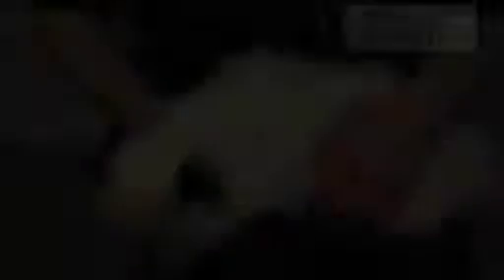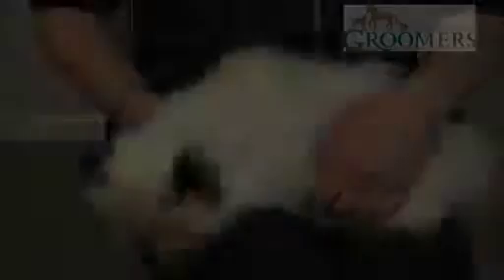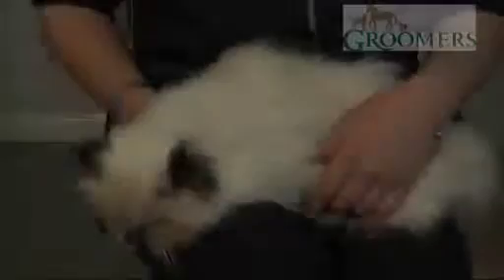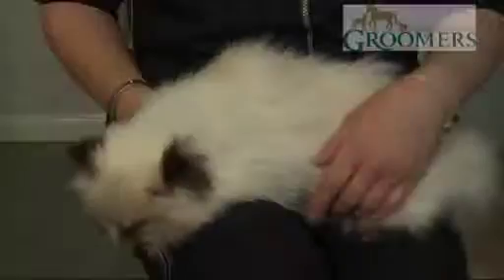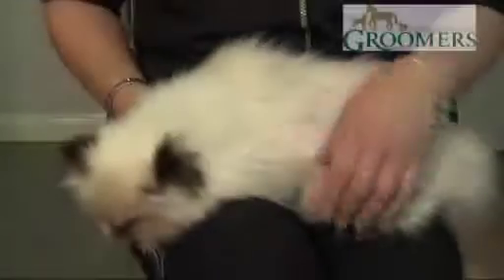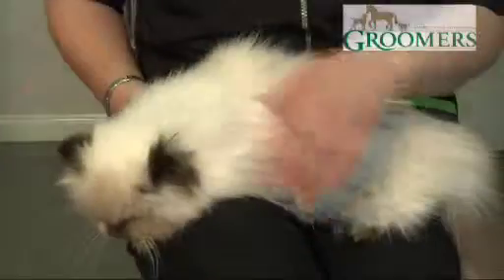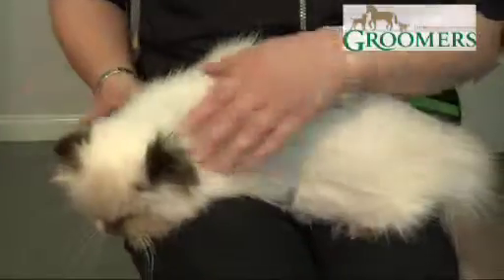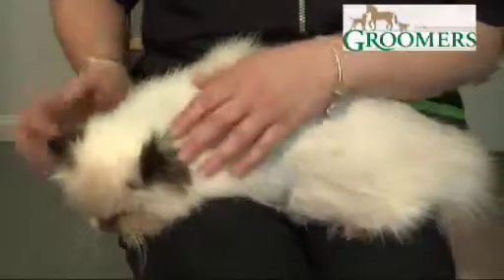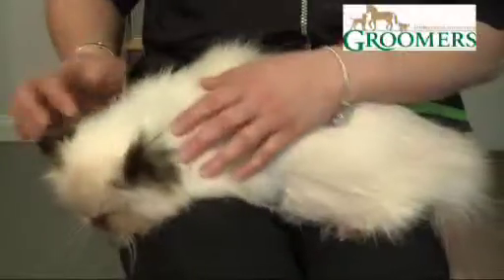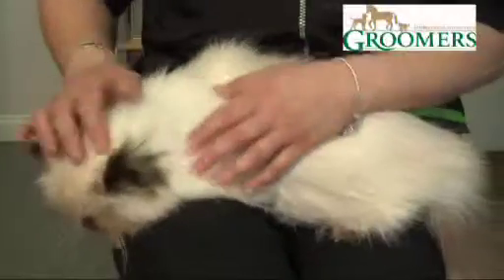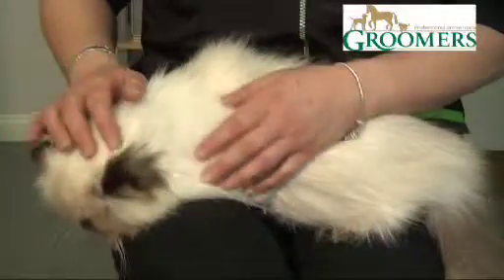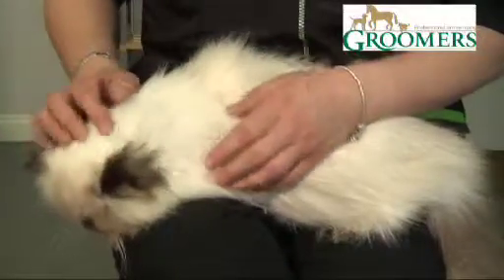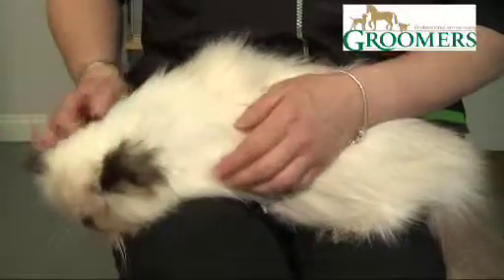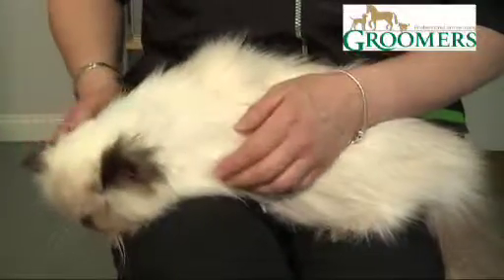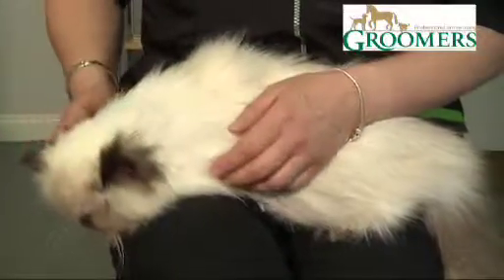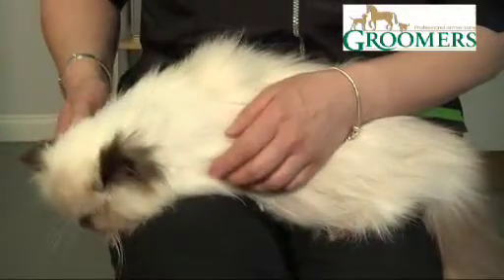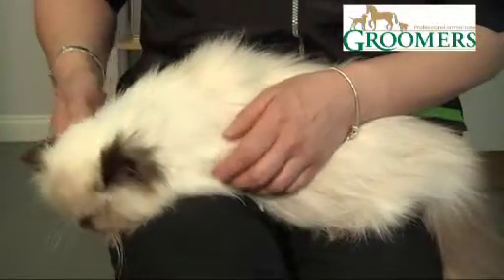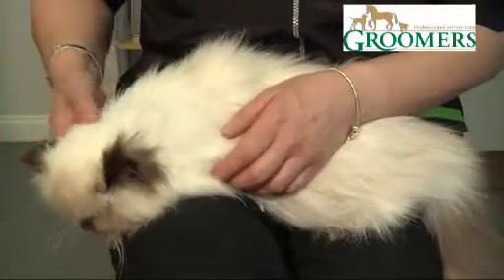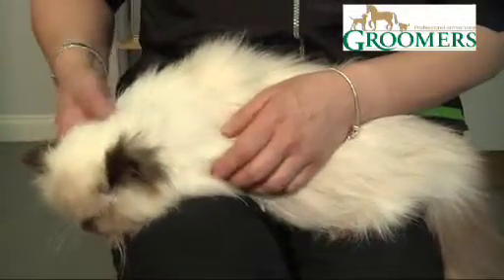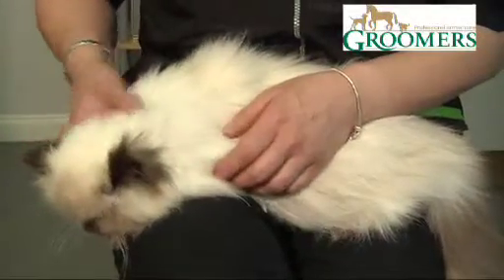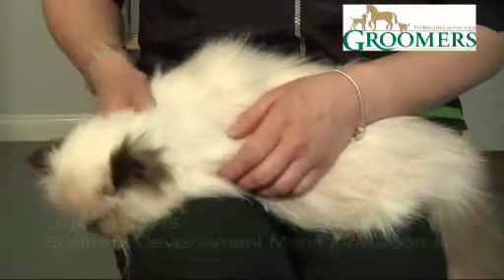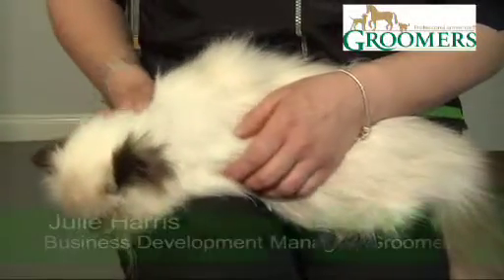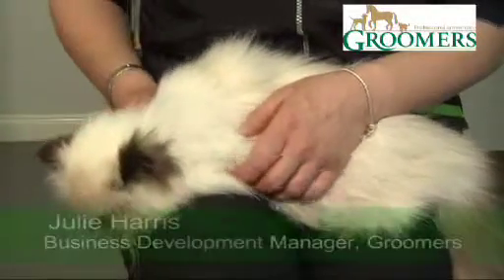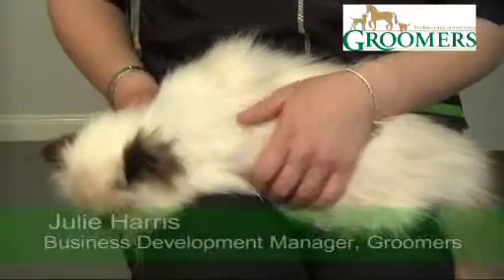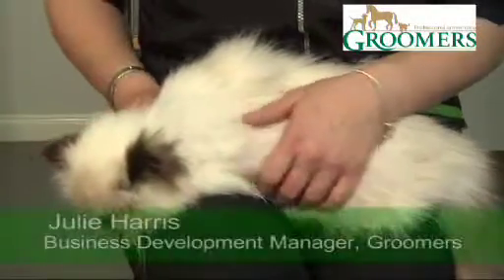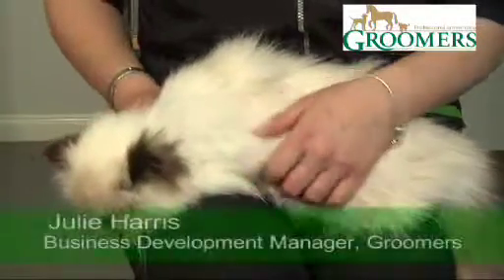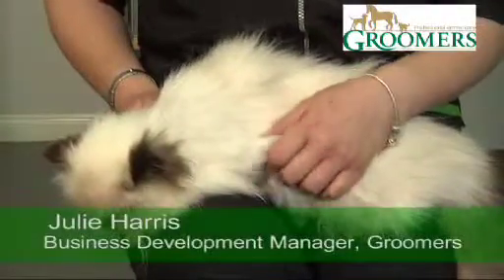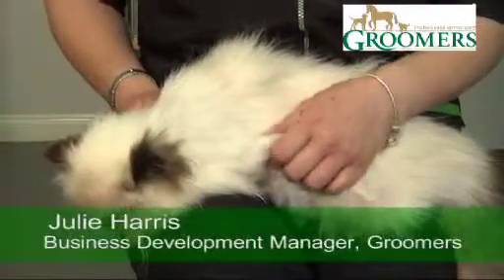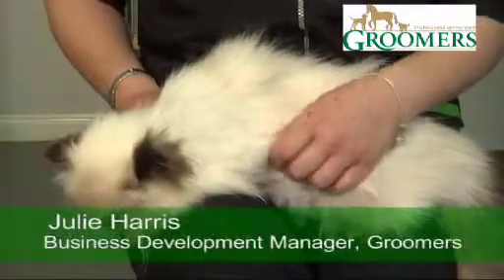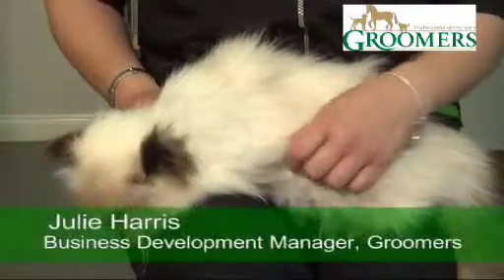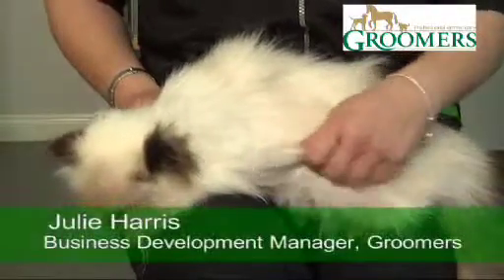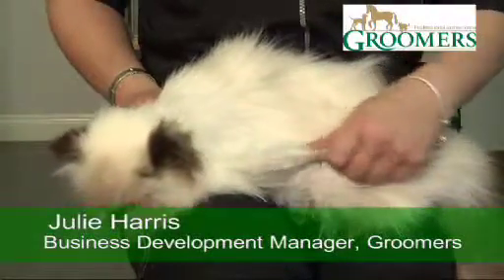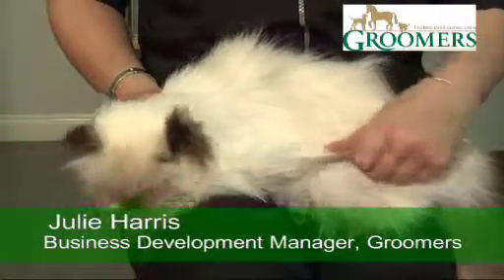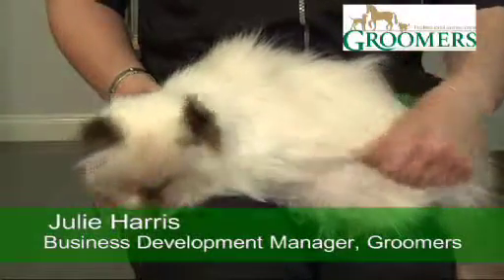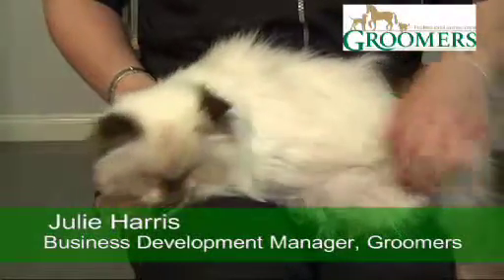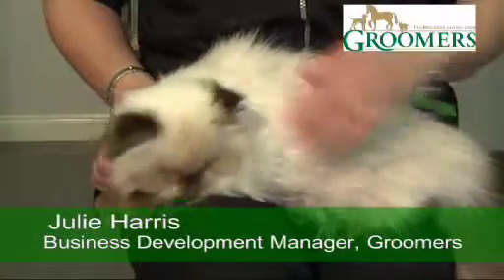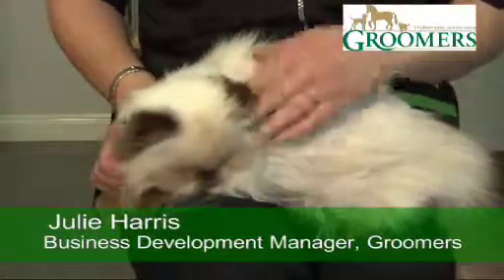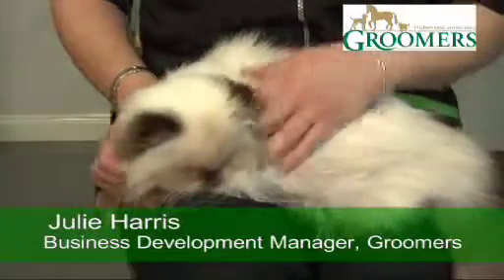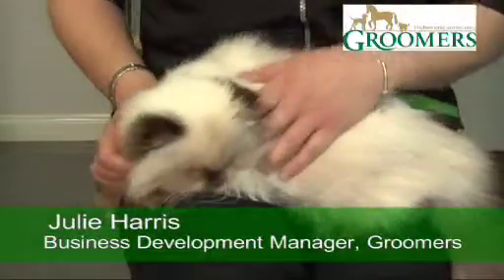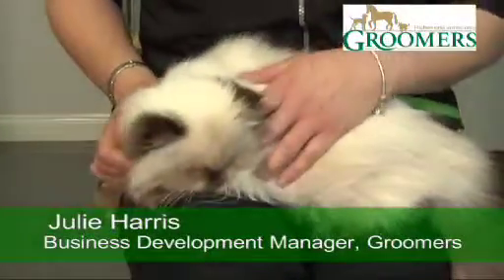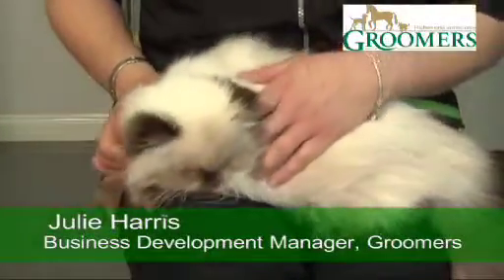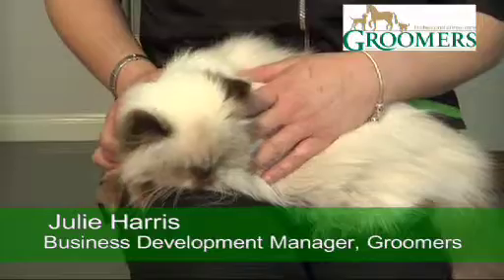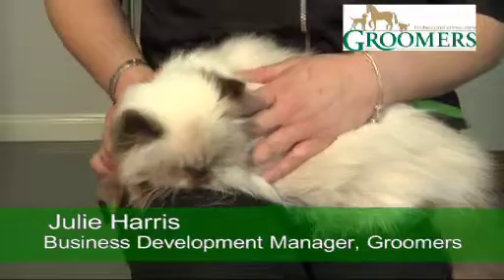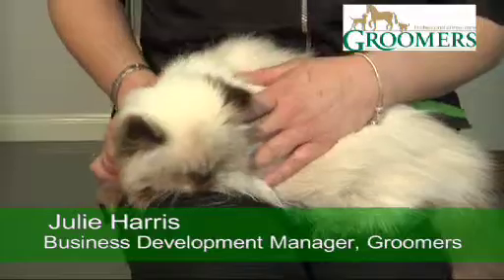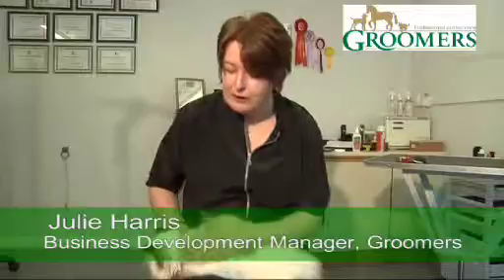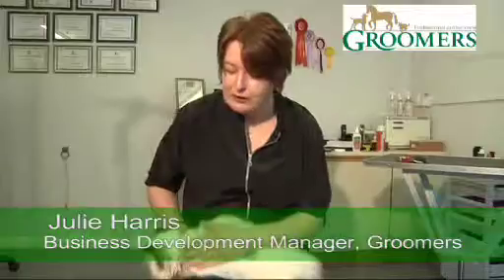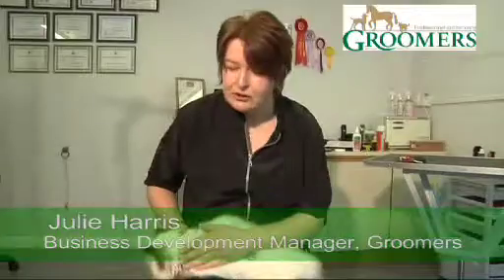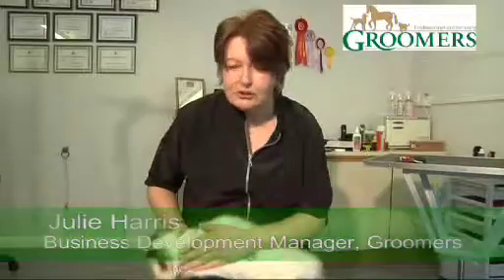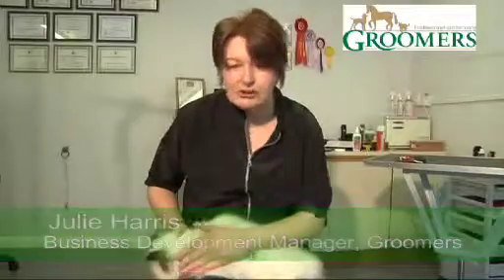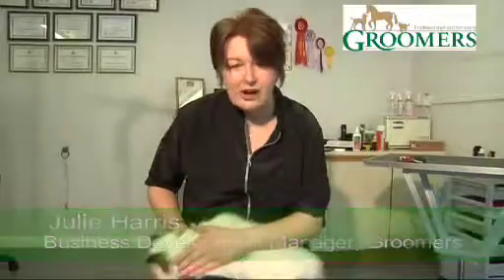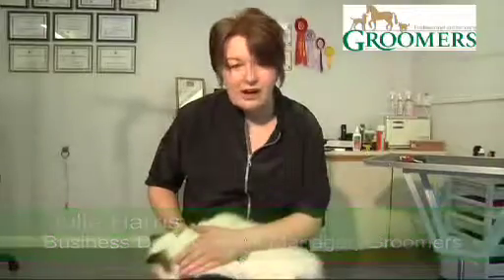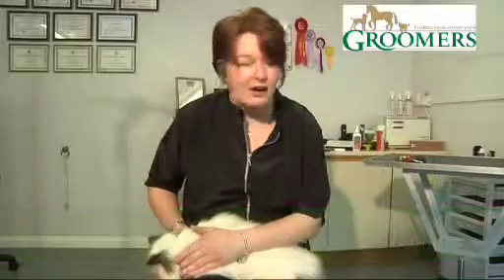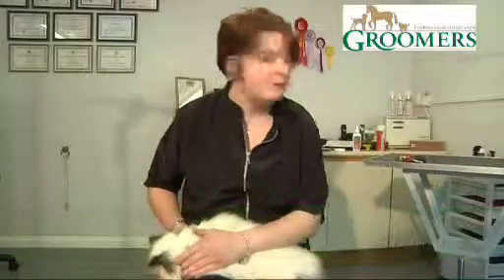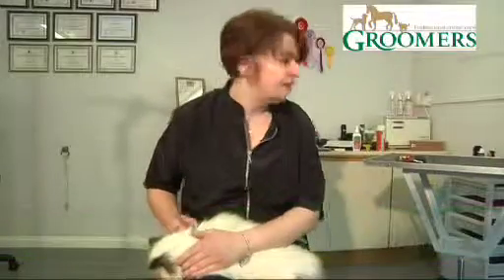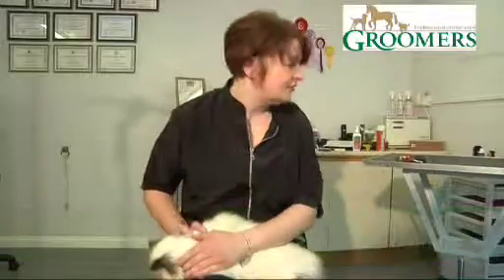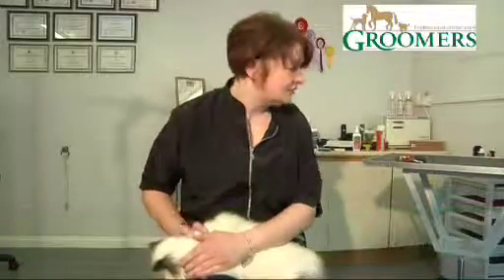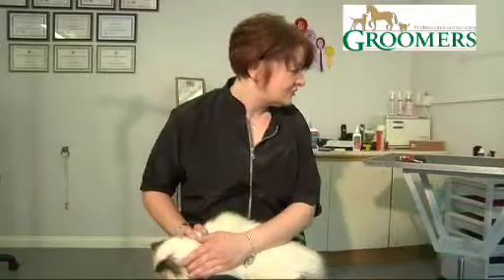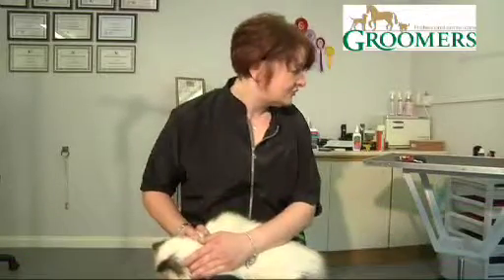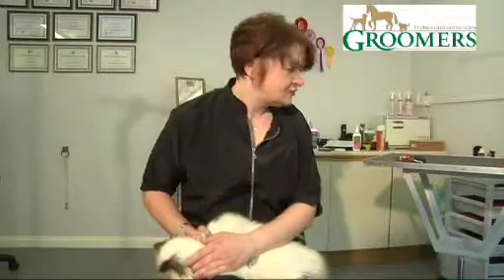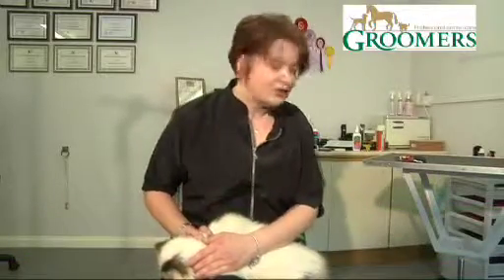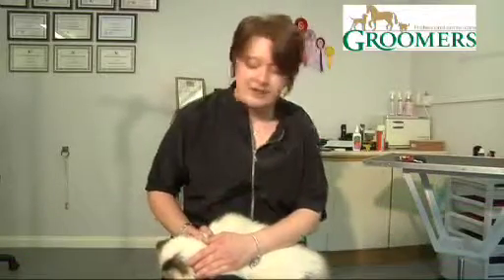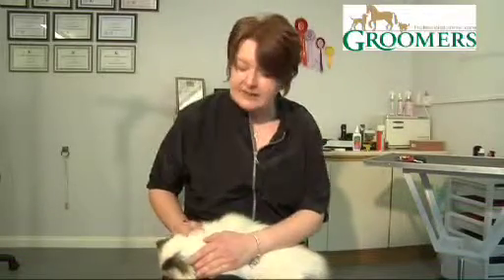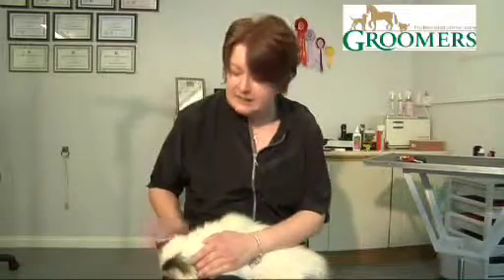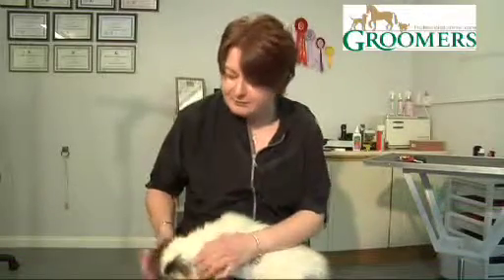I'm just going to demonstrate how to cut a cat's claws. The best way to restrain a cat is on your lap, where you can use your arm just to restrain them.